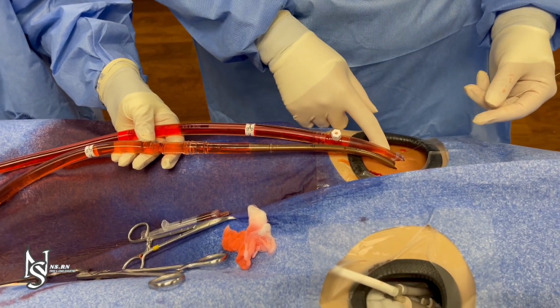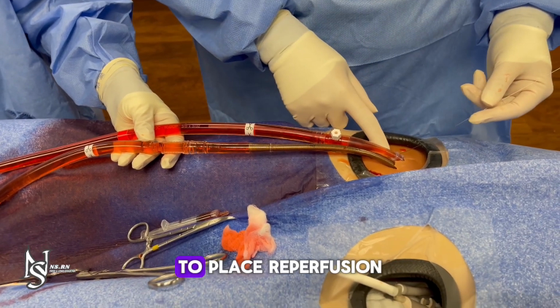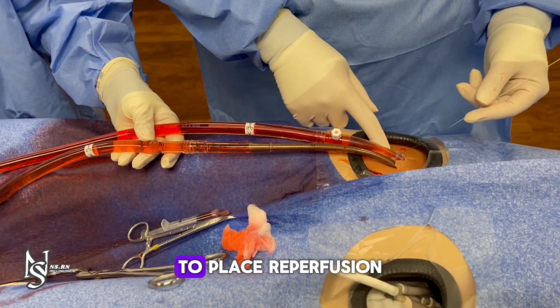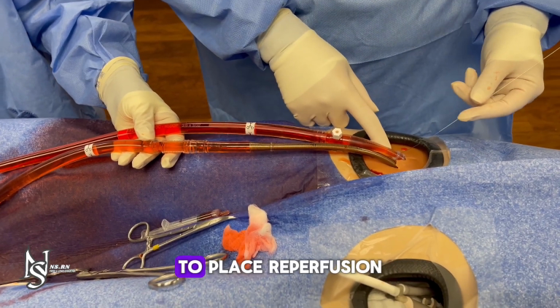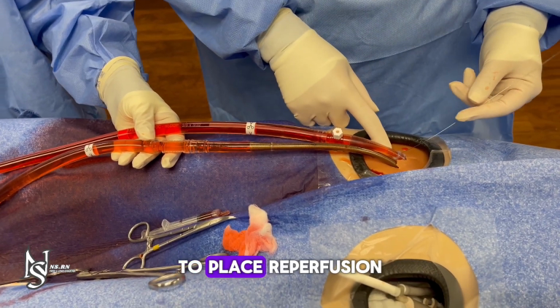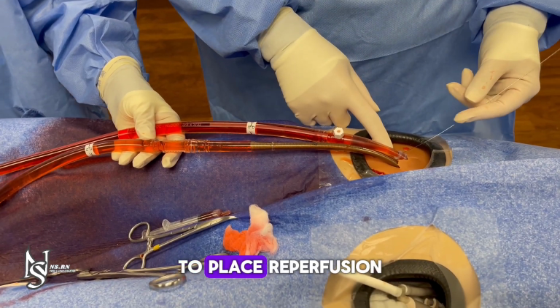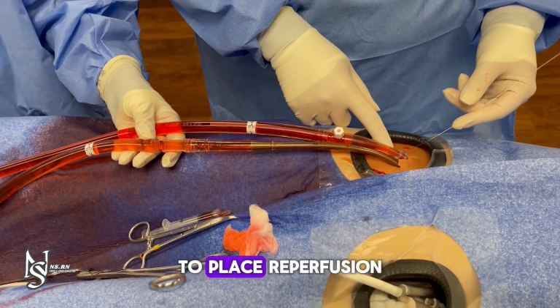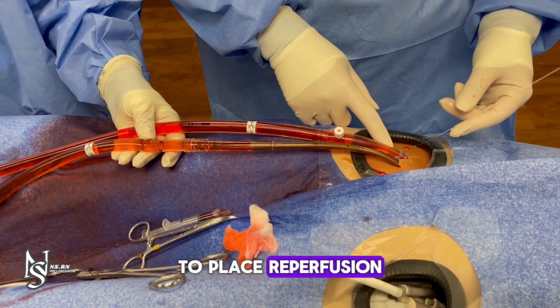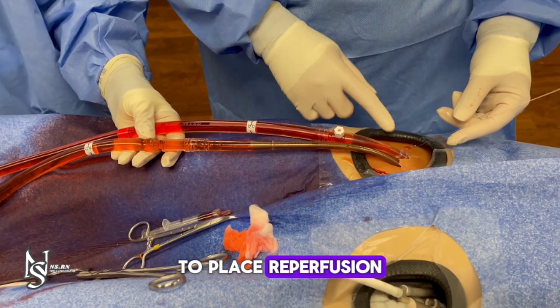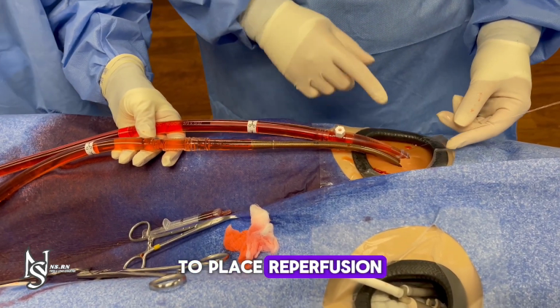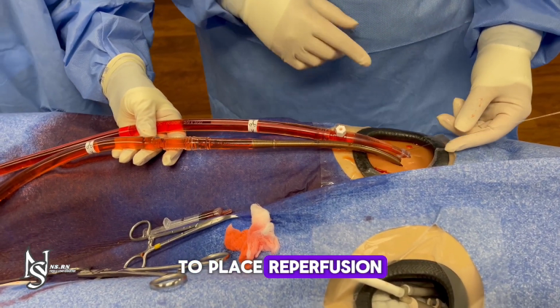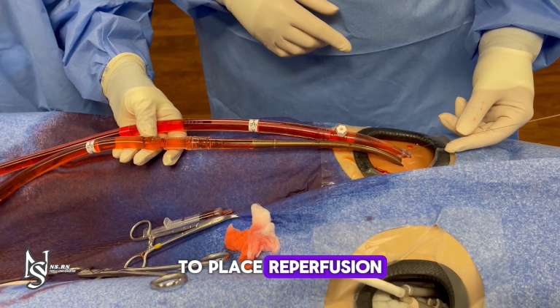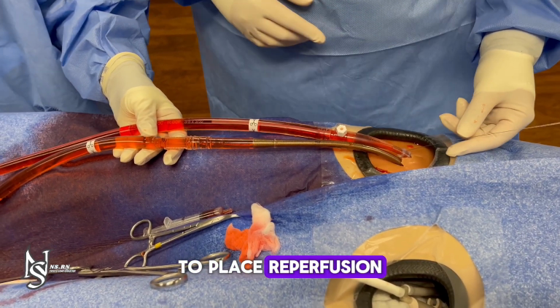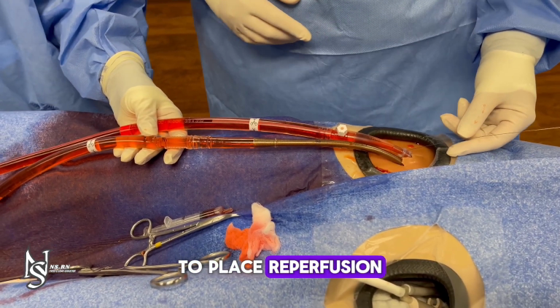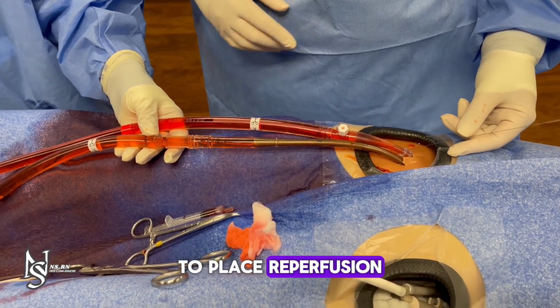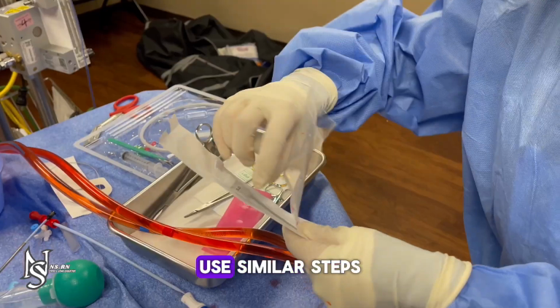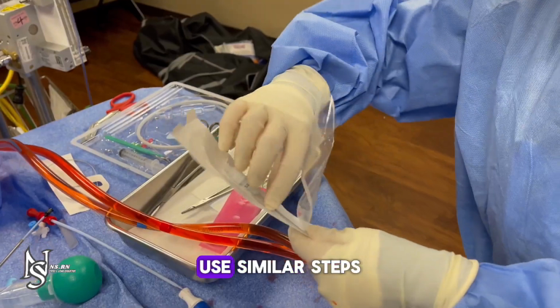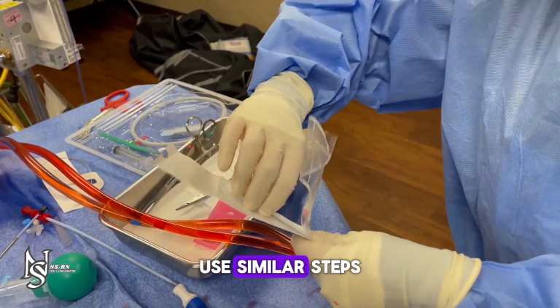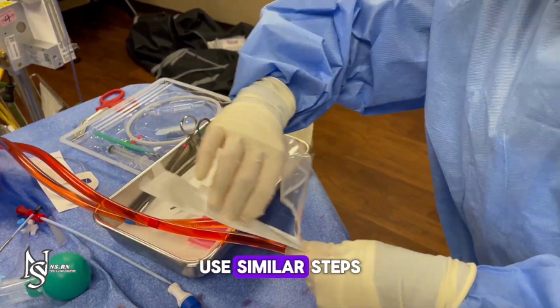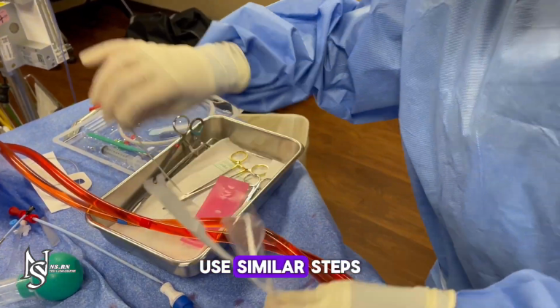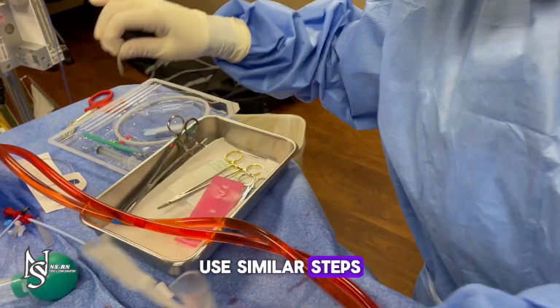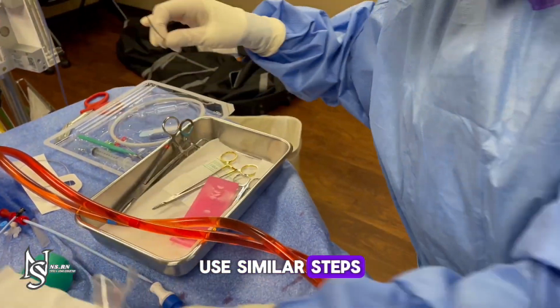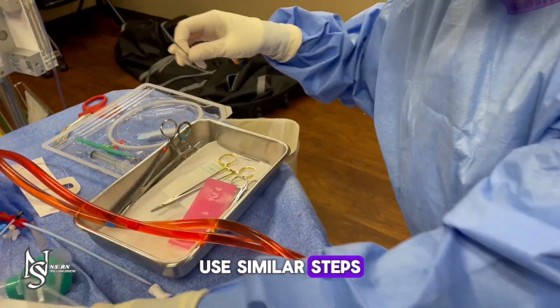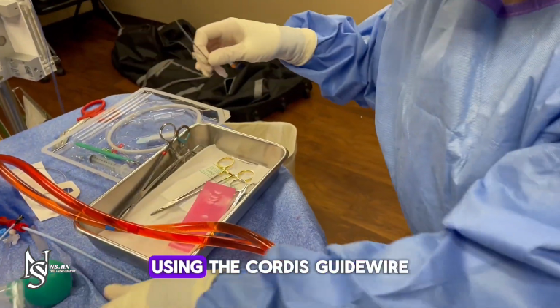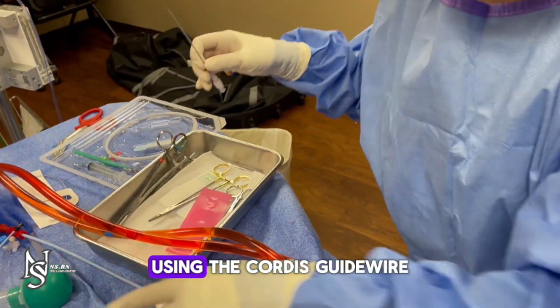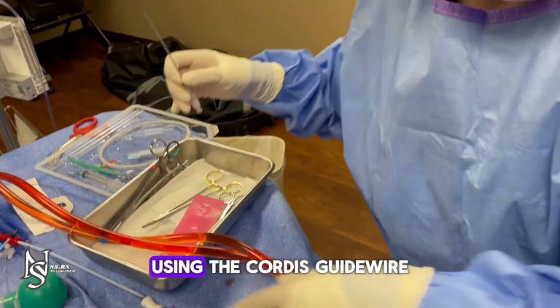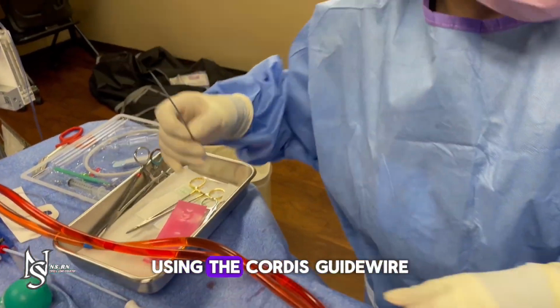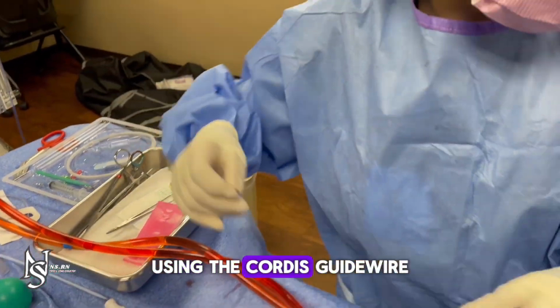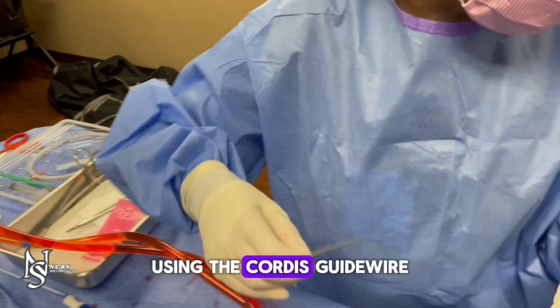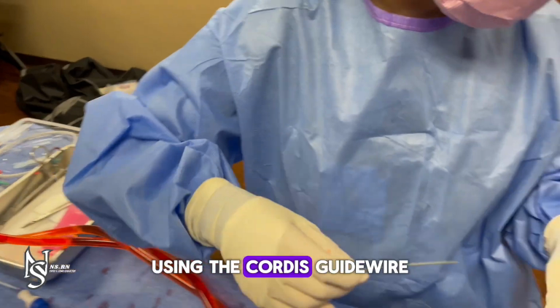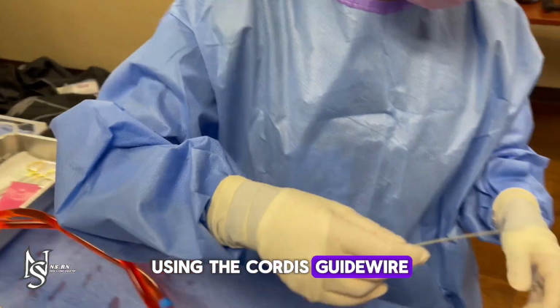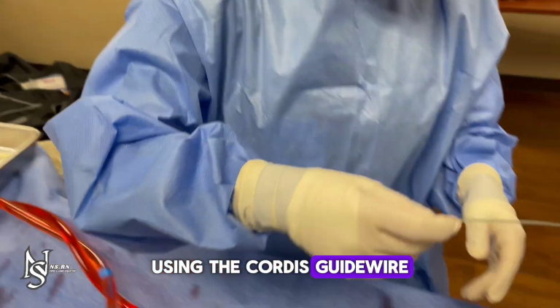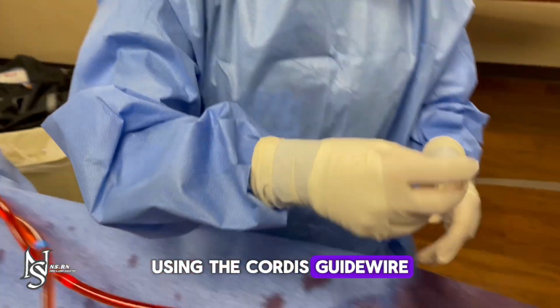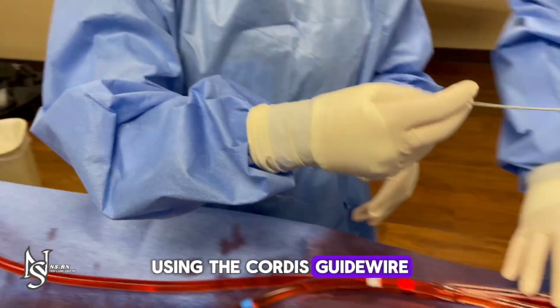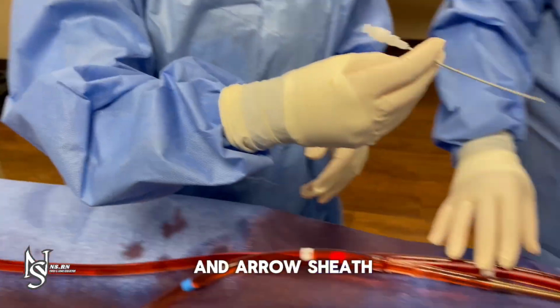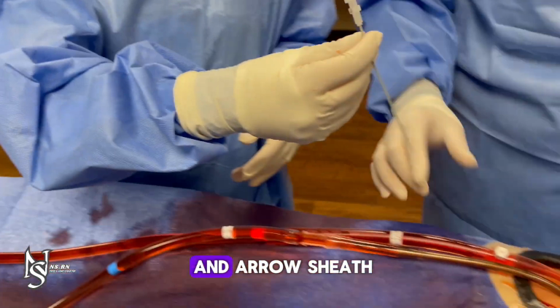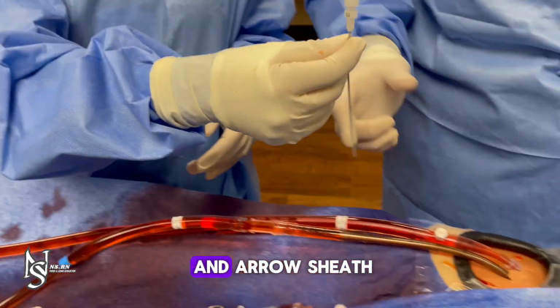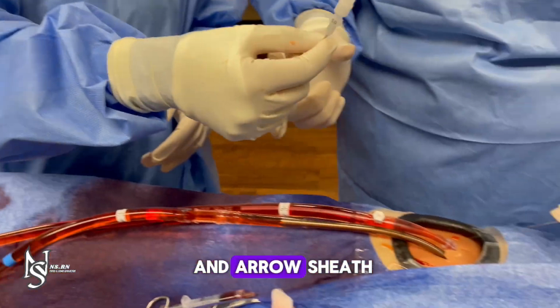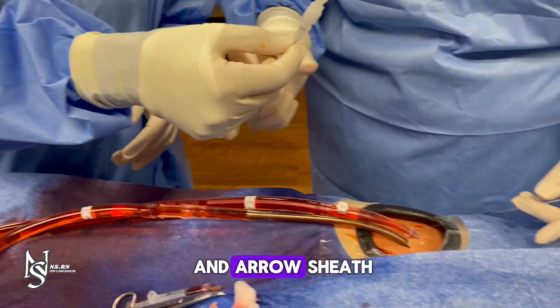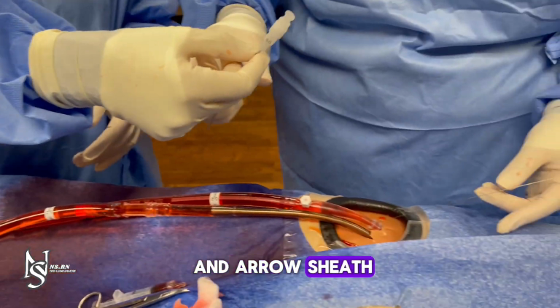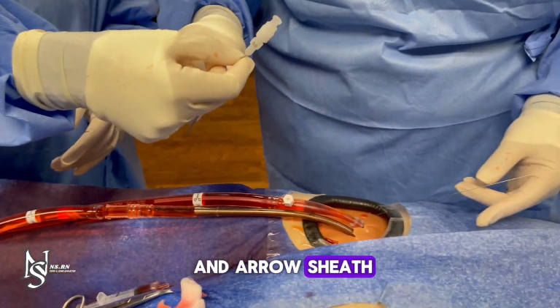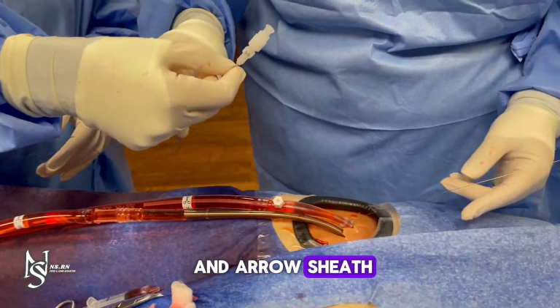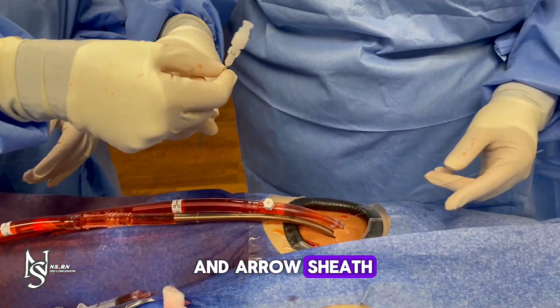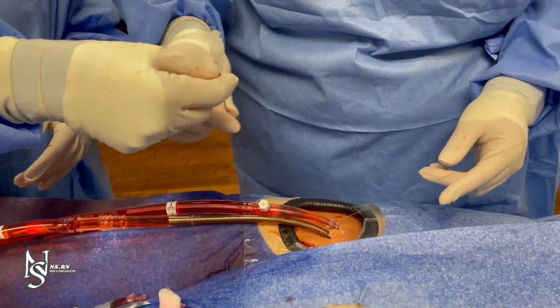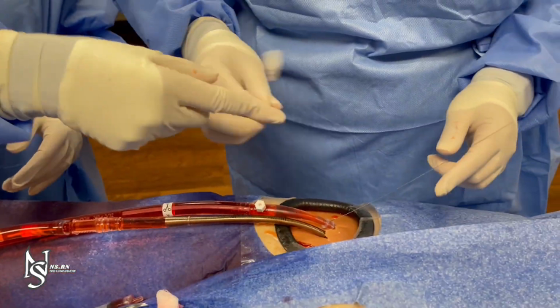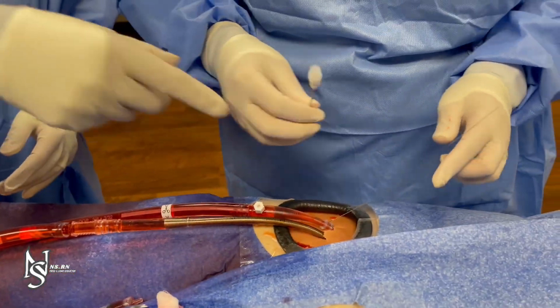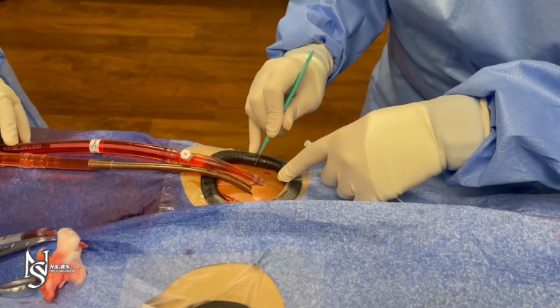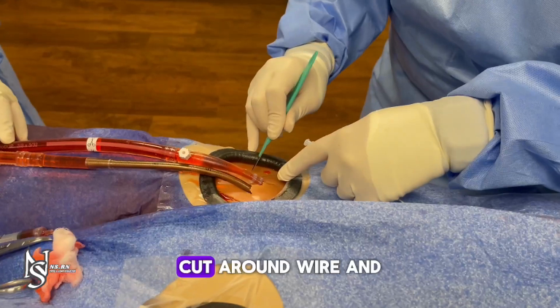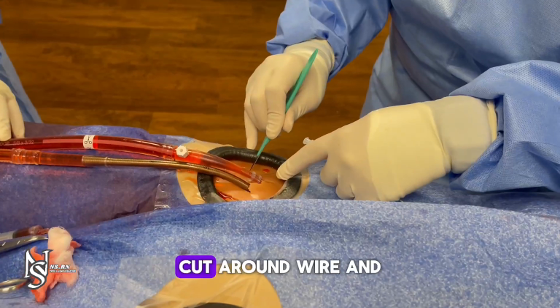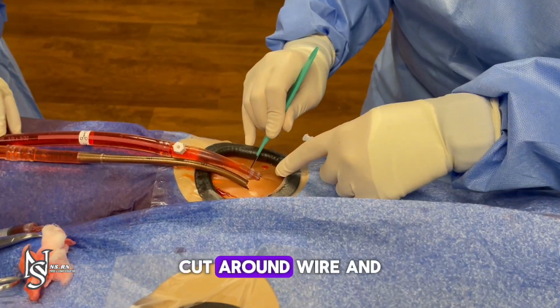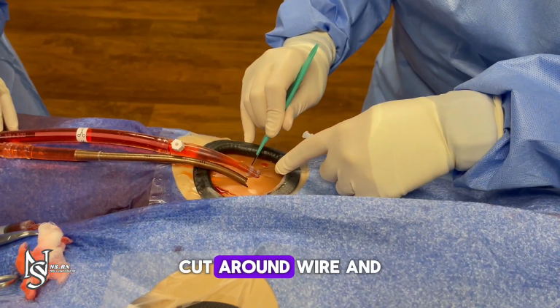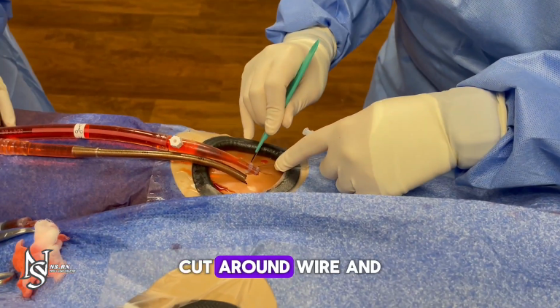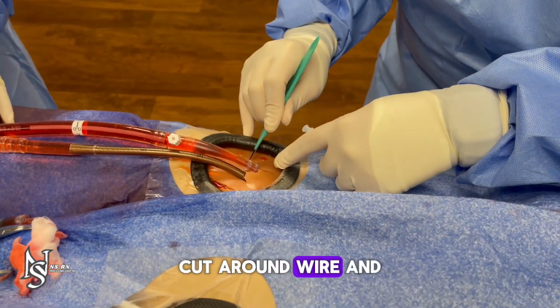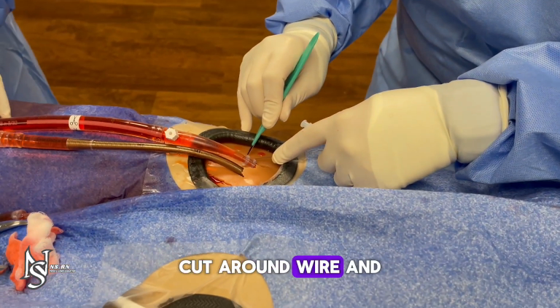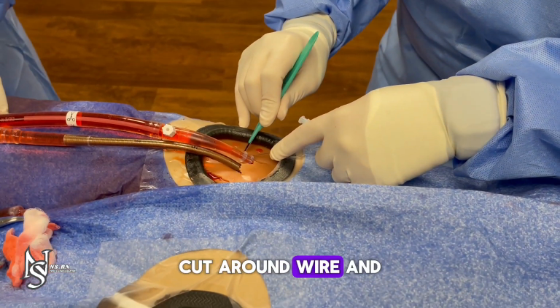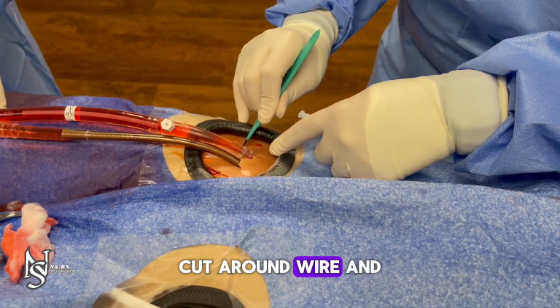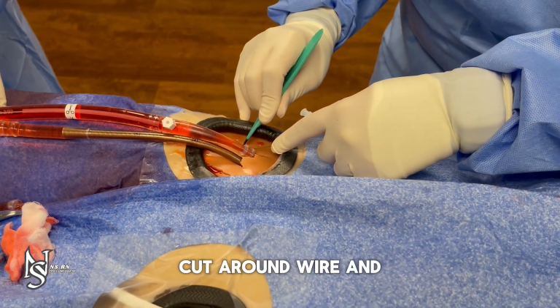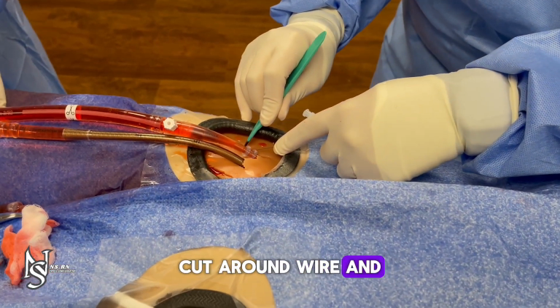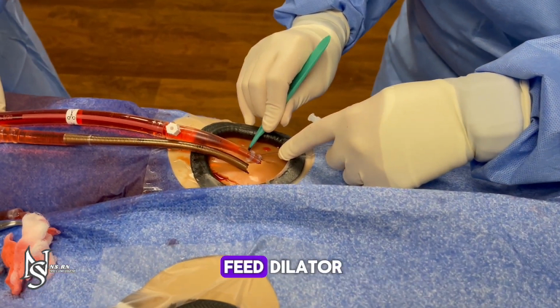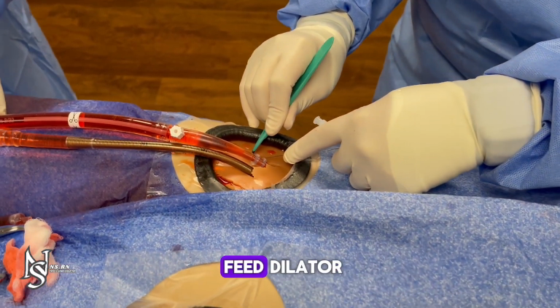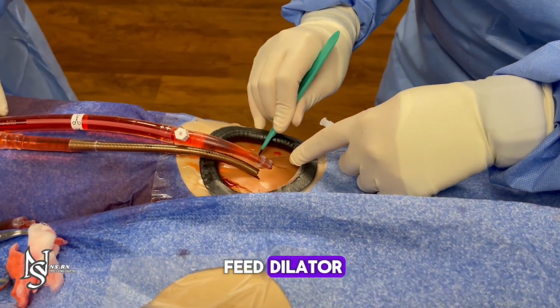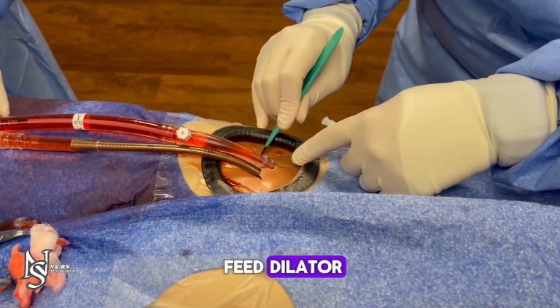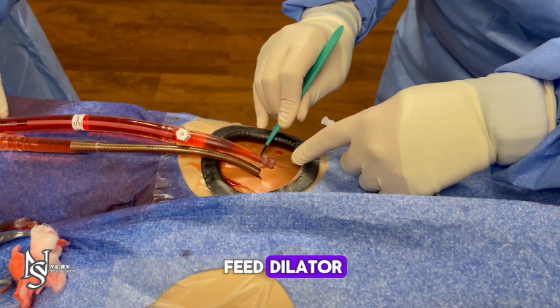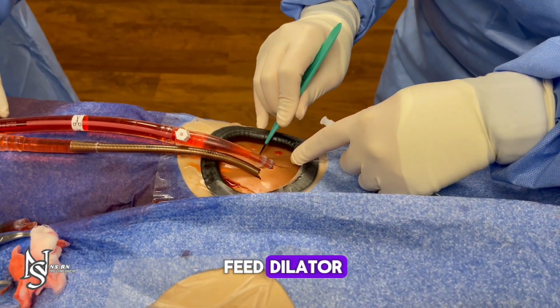To place reperfusion, use similar steps using the Cordis guide wire and arrow sheath. Cut around wire and feed dilator.